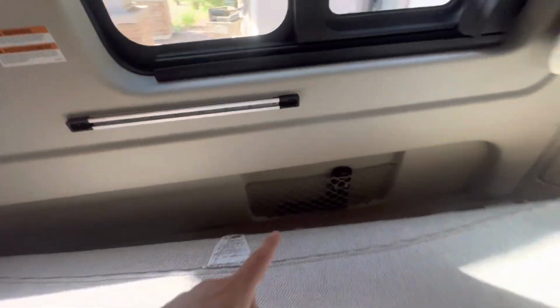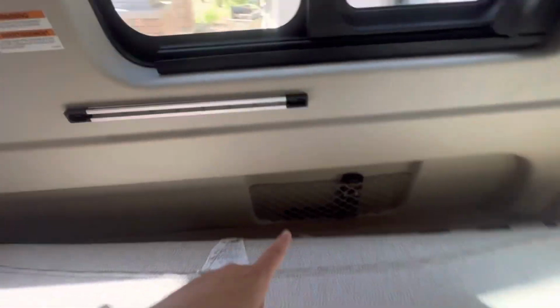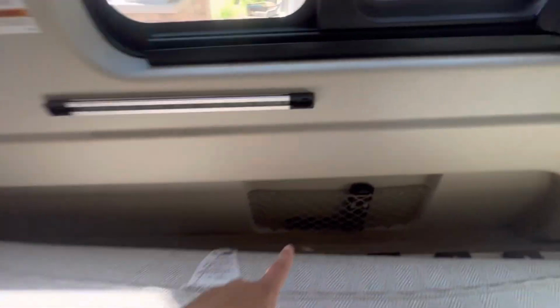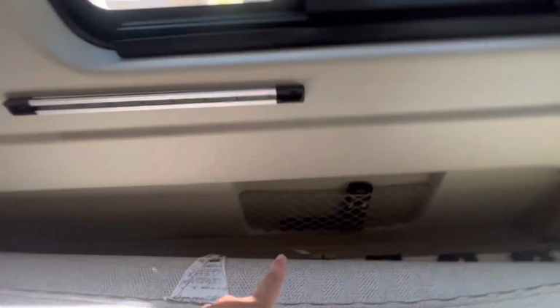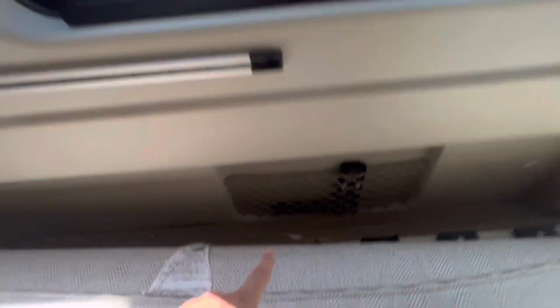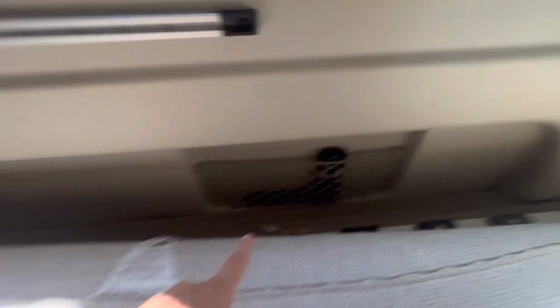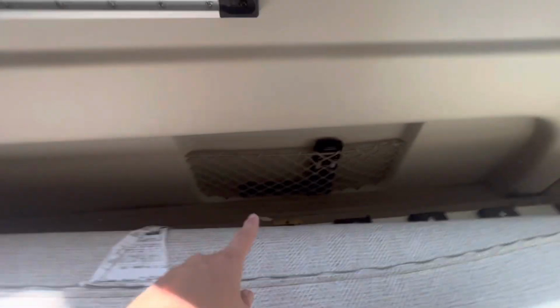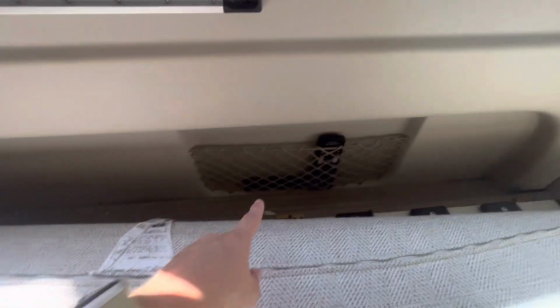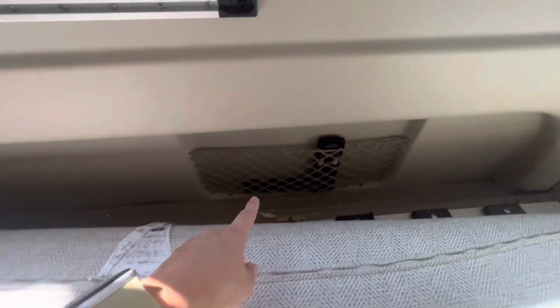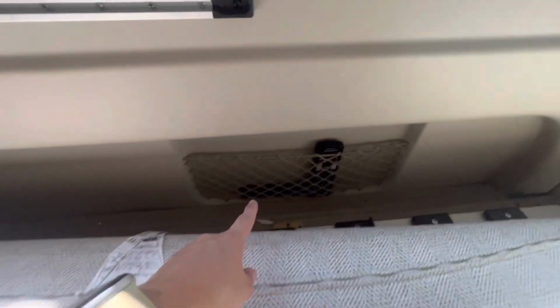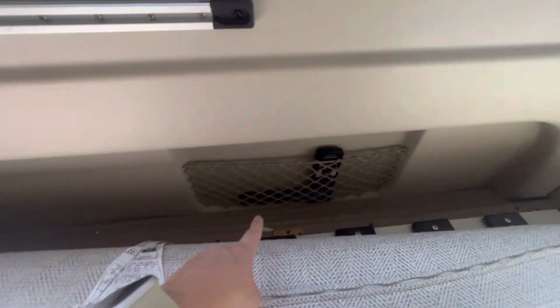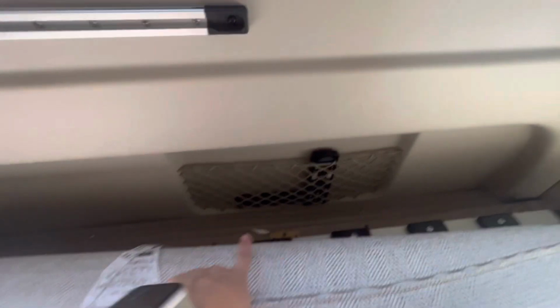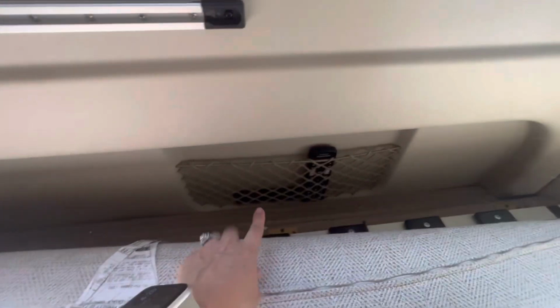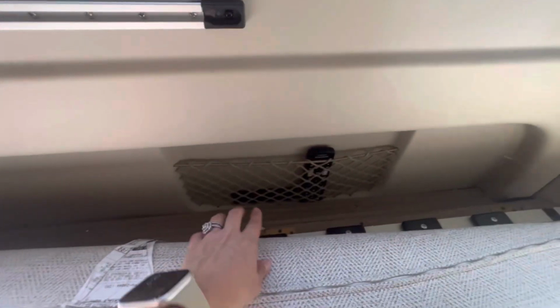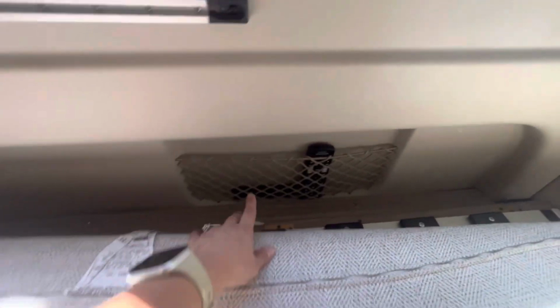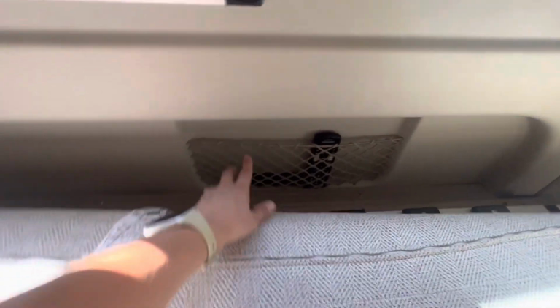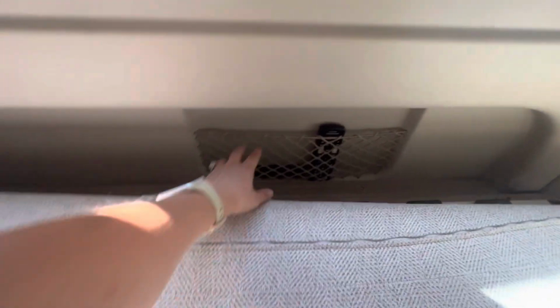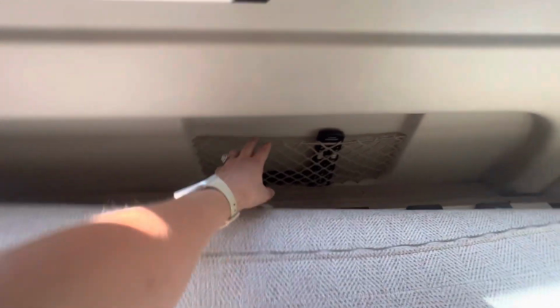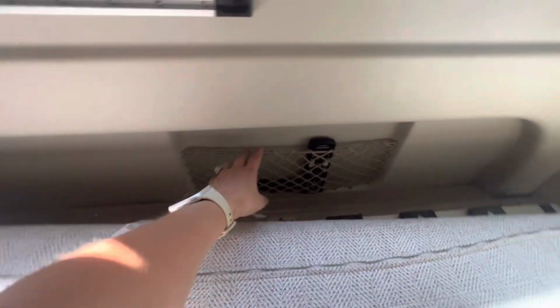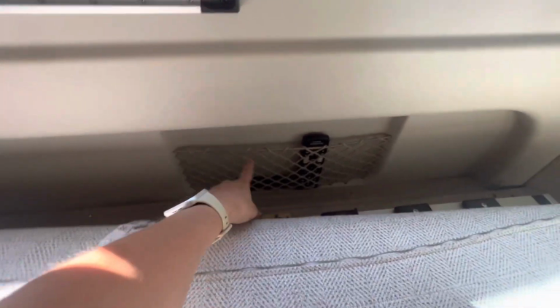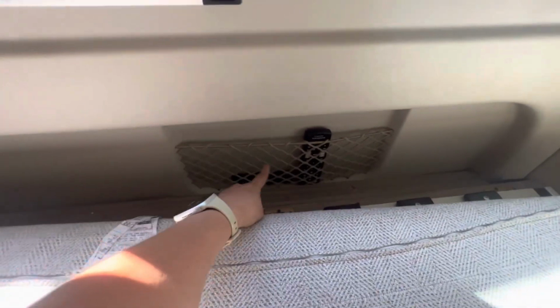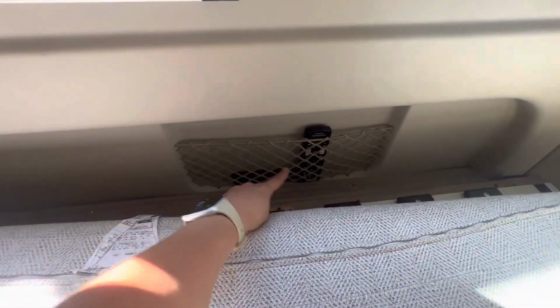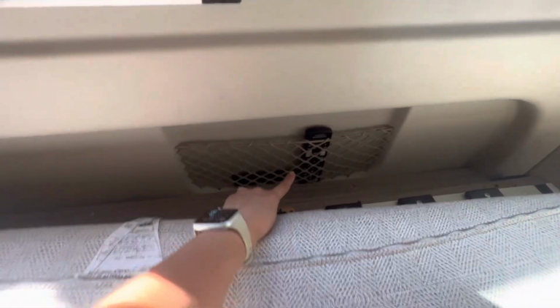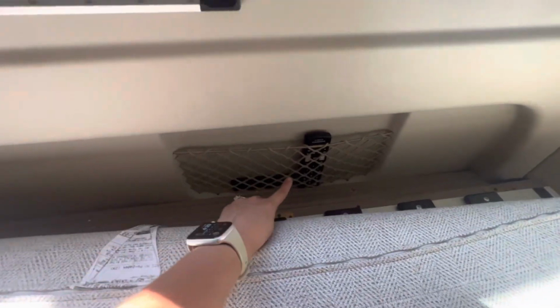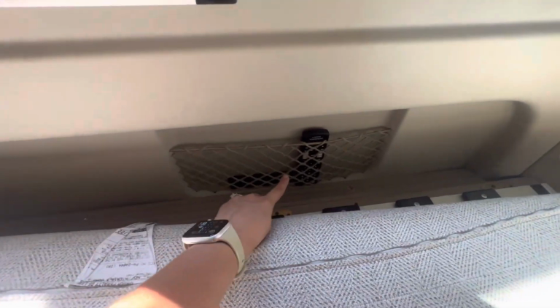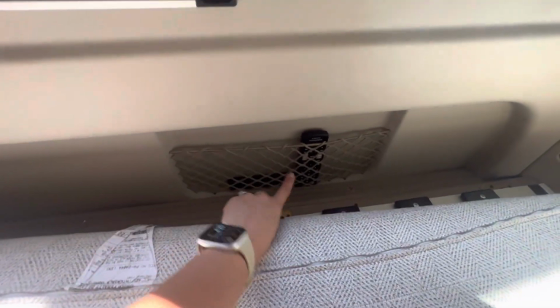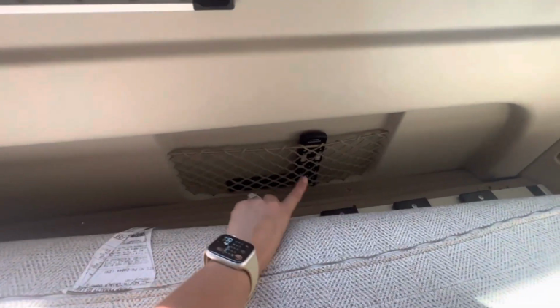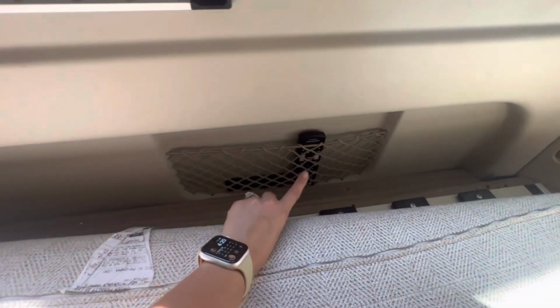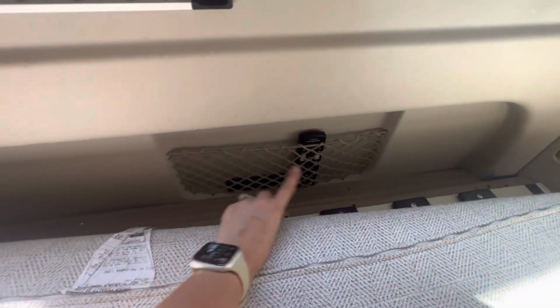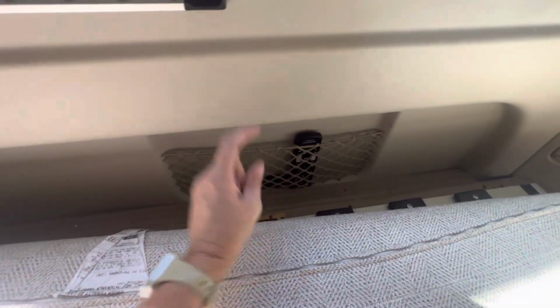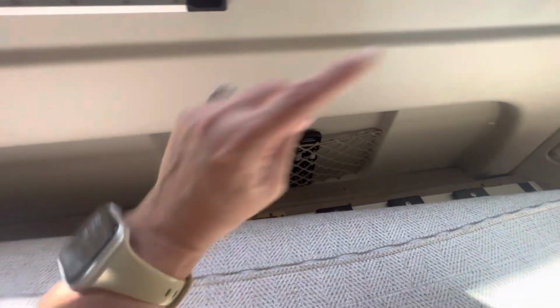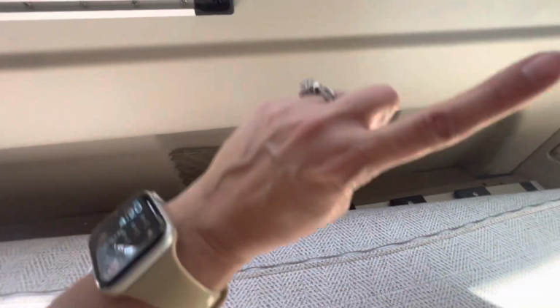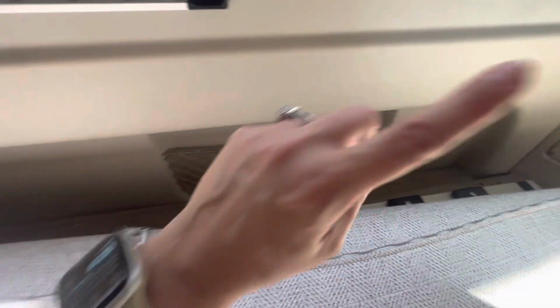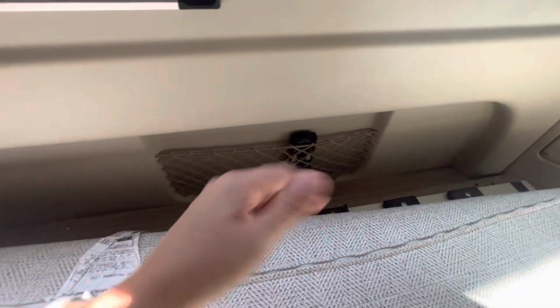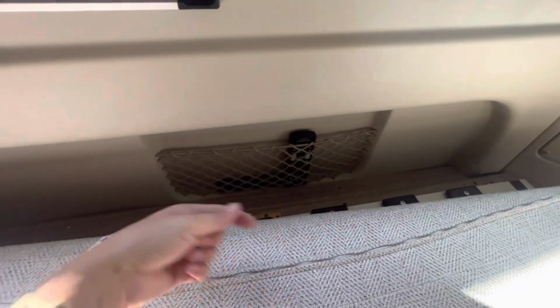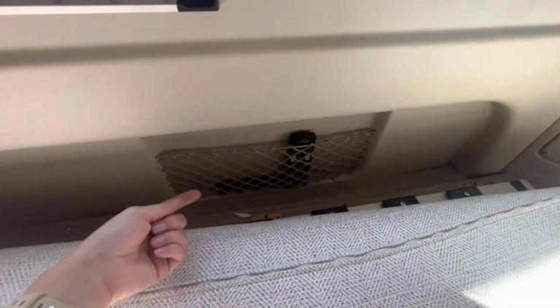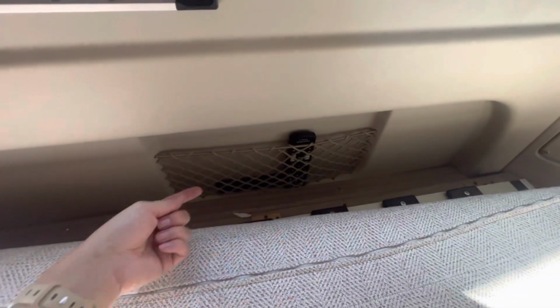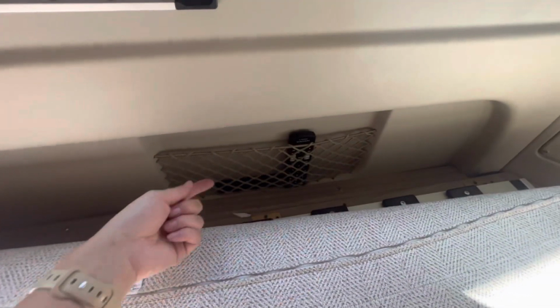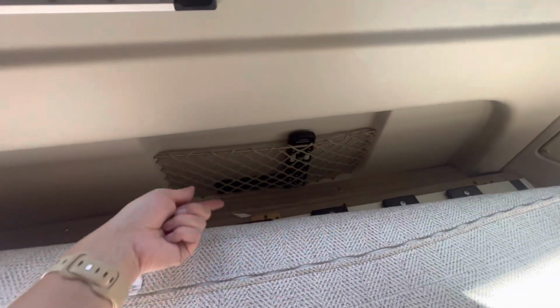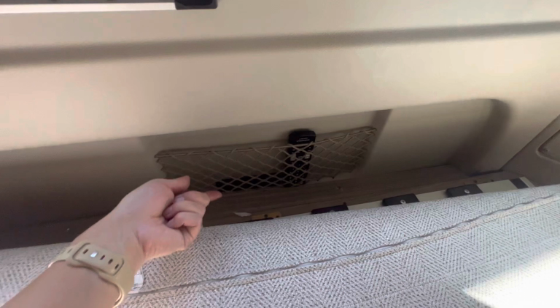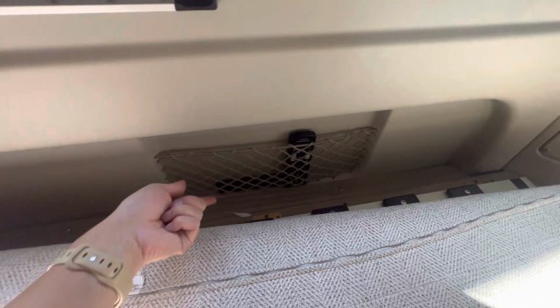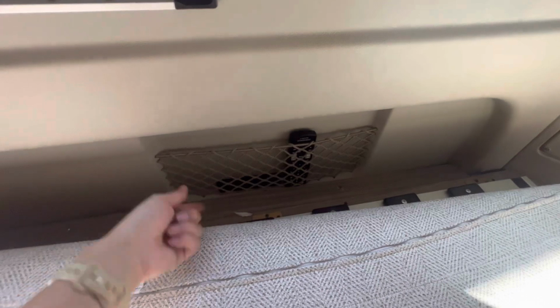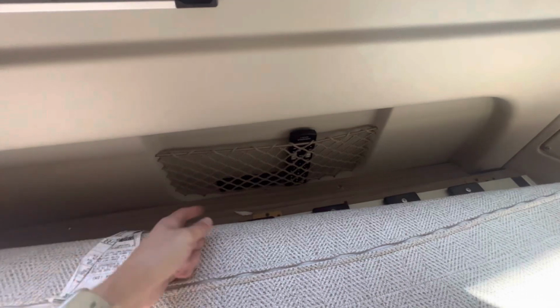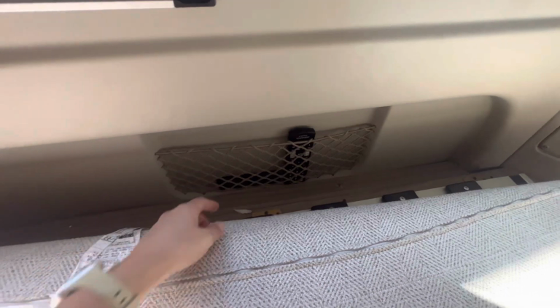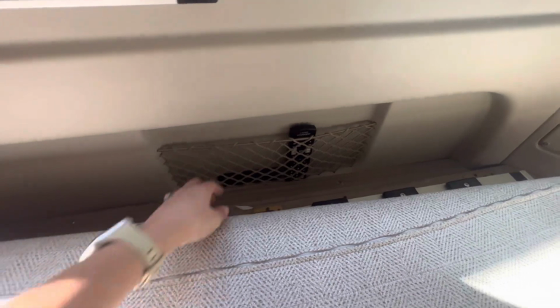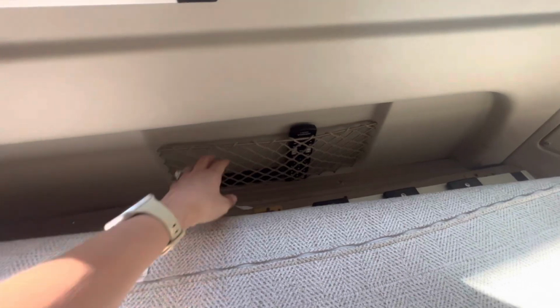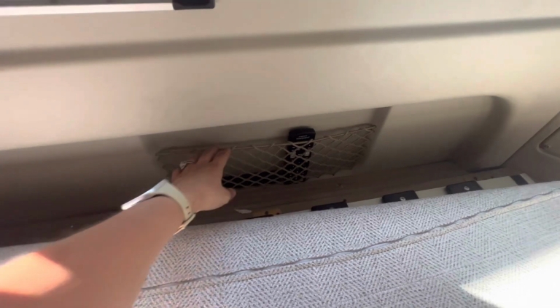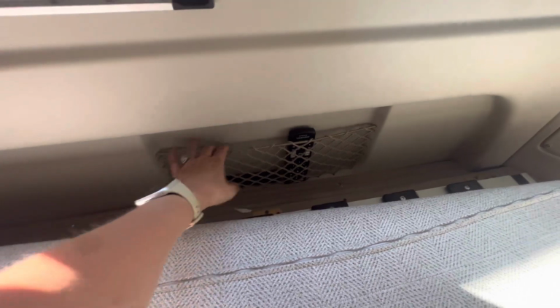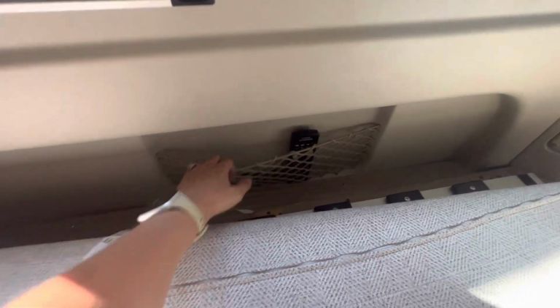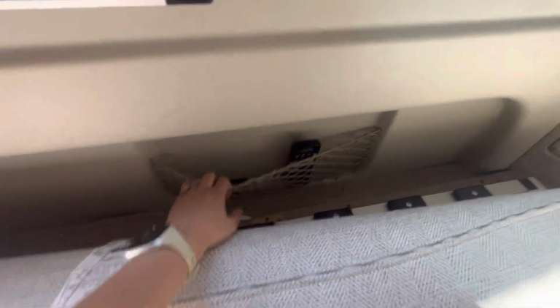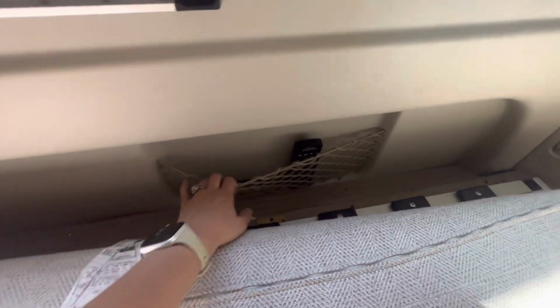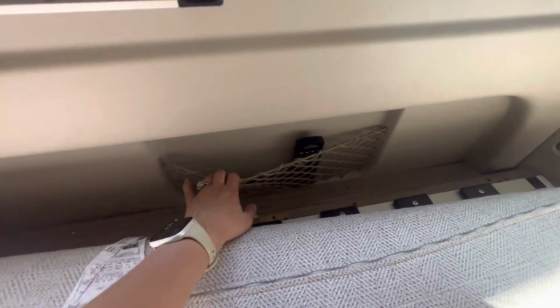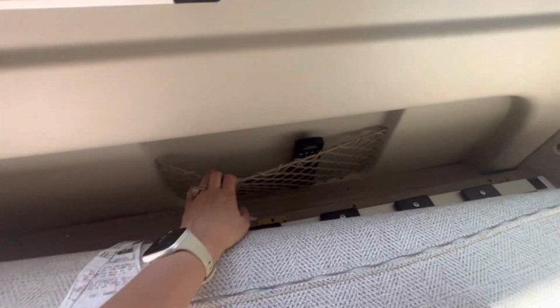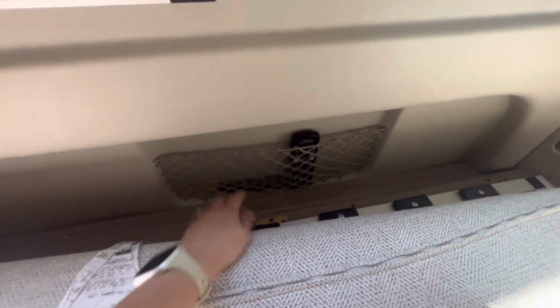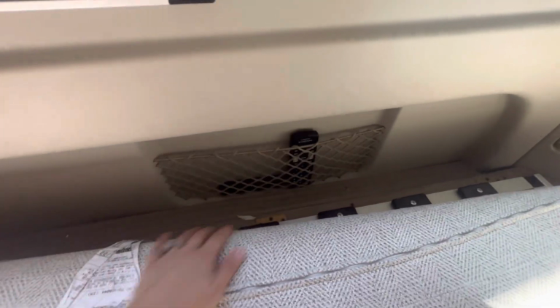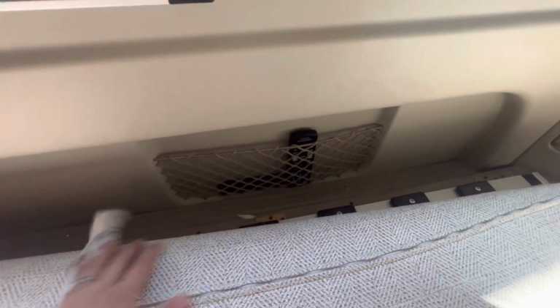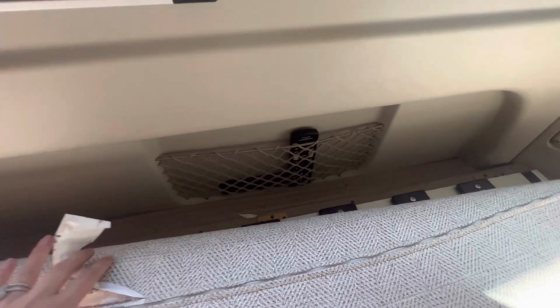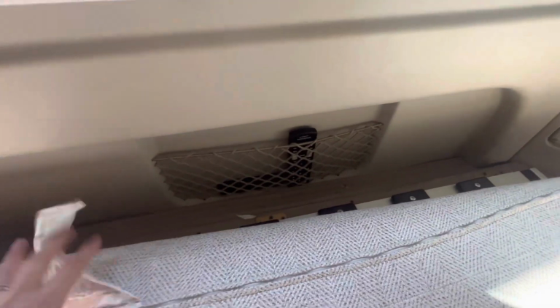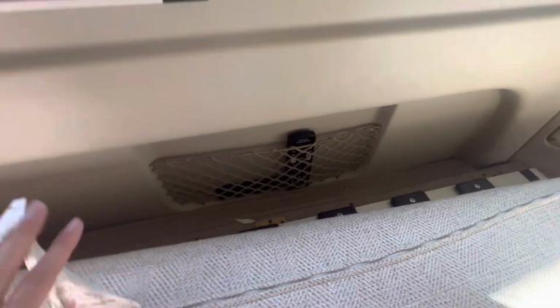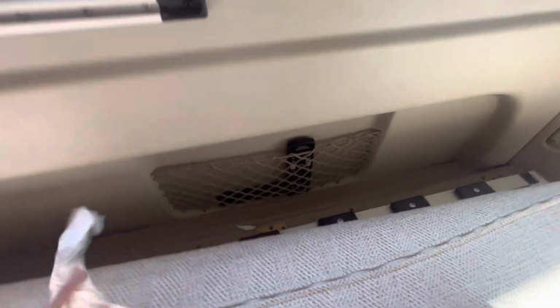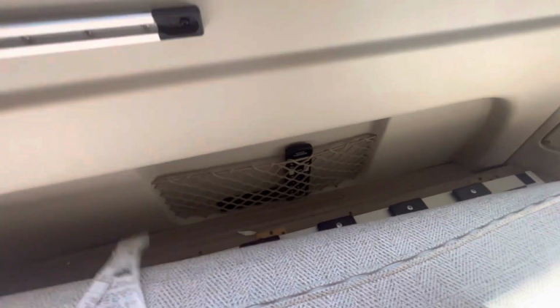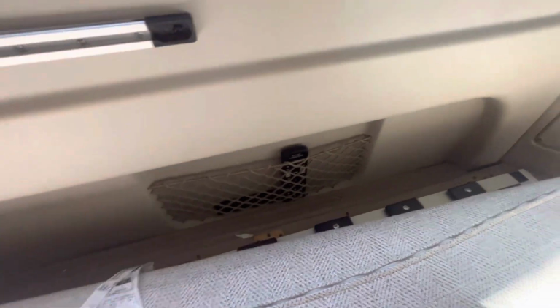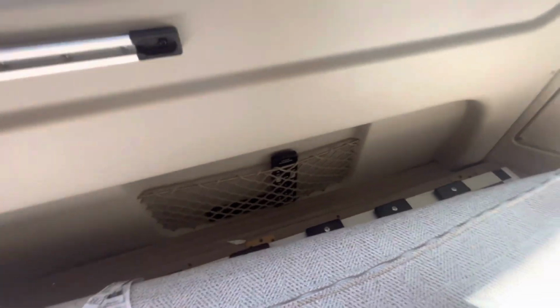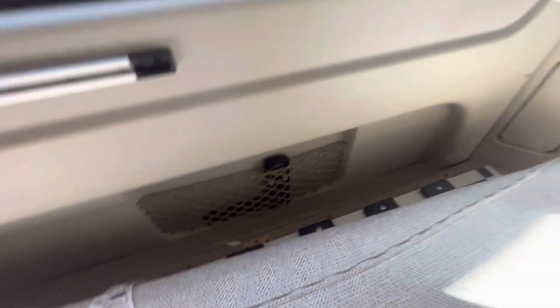I should also mention this is where we store the remote for this TV back here and the Amazon Fire Stick TV.